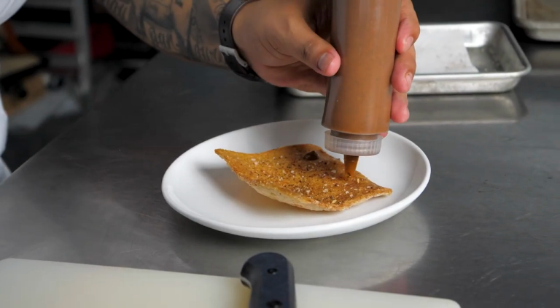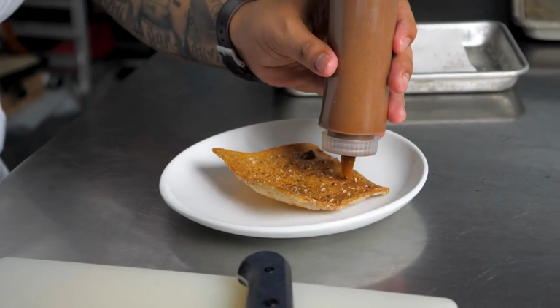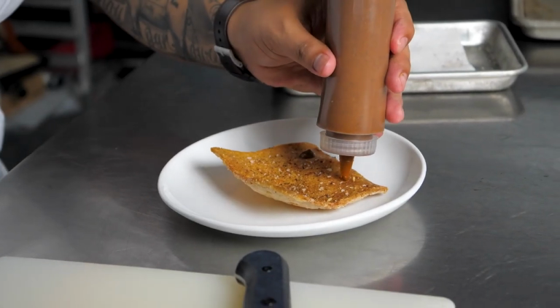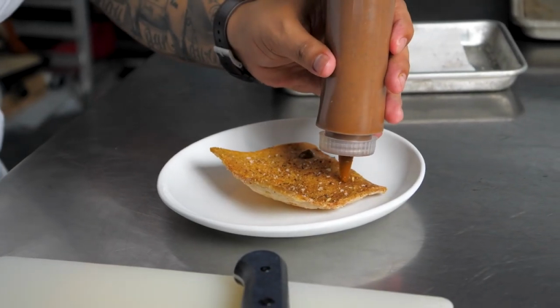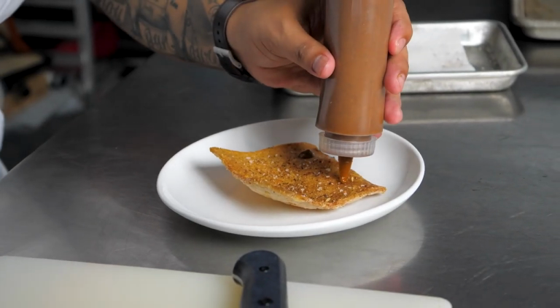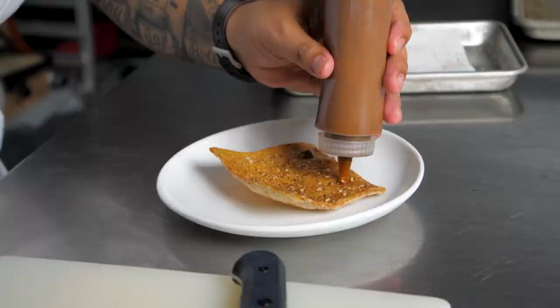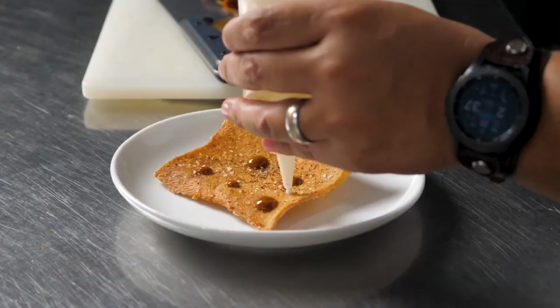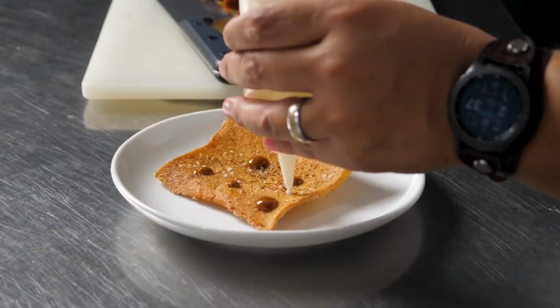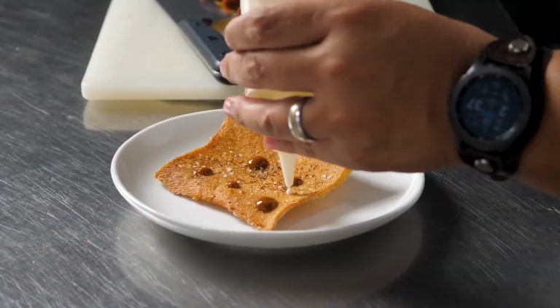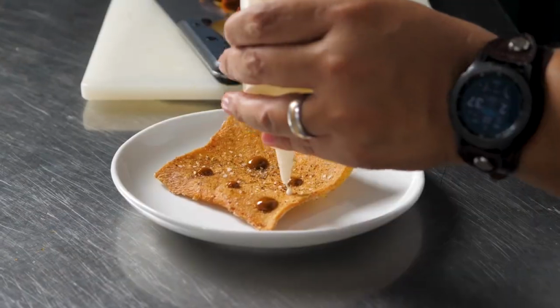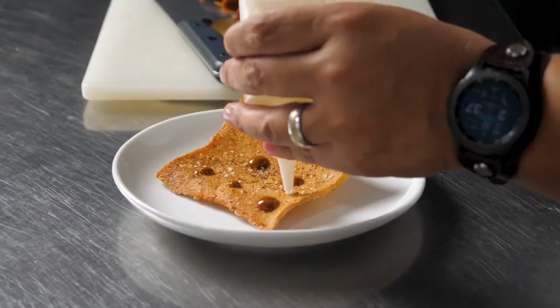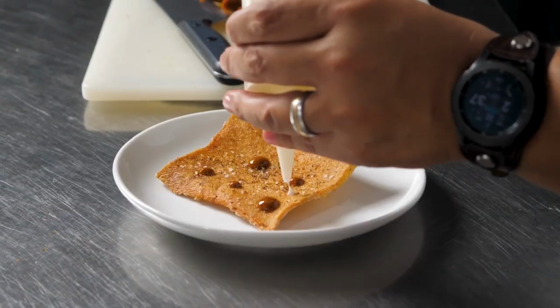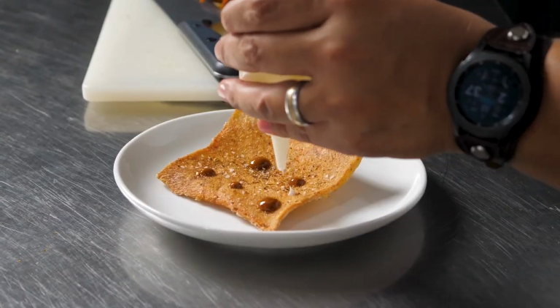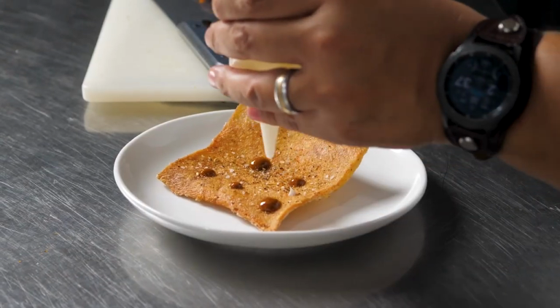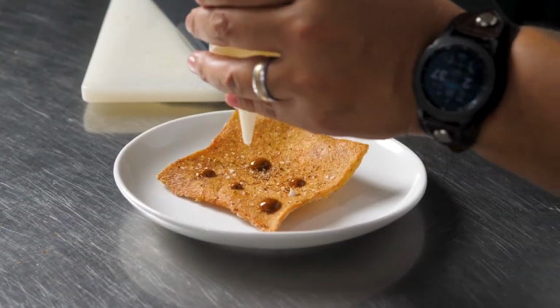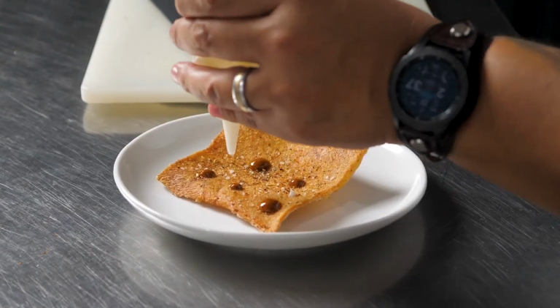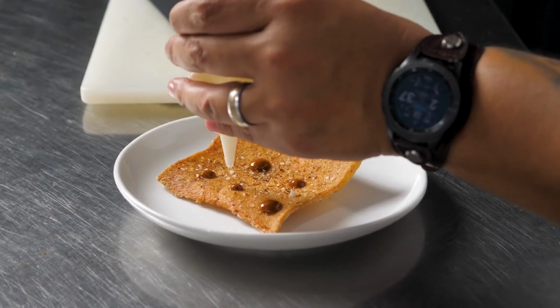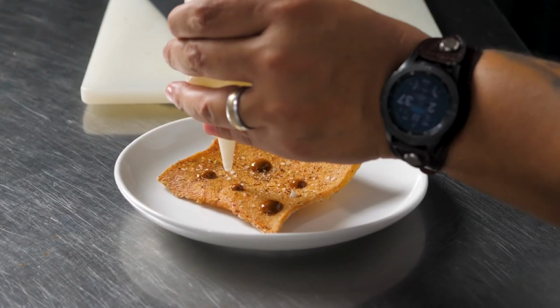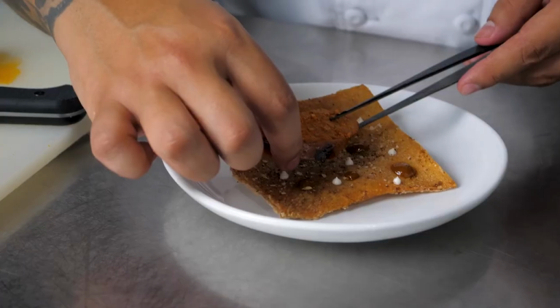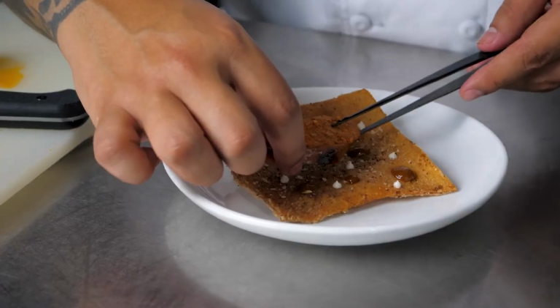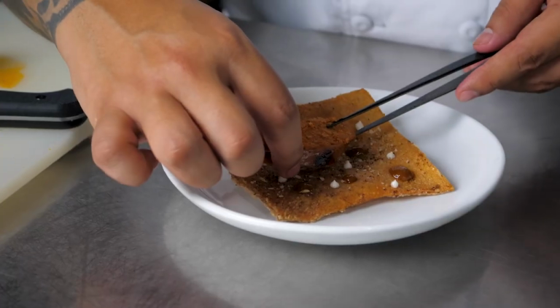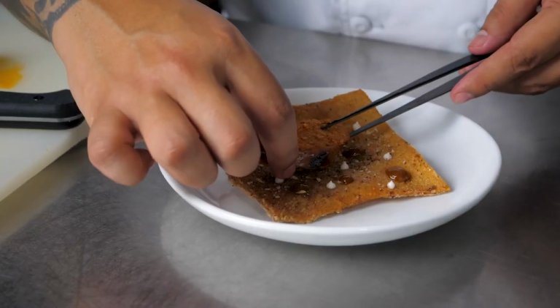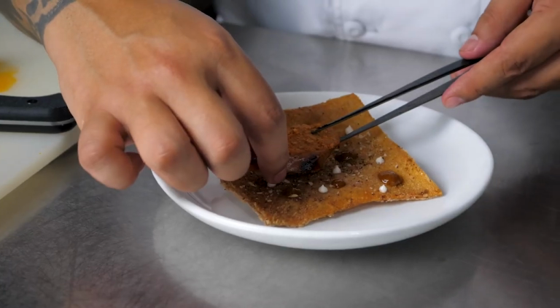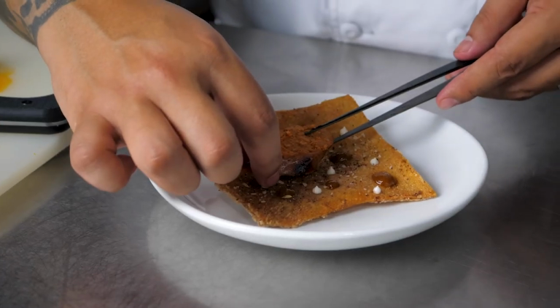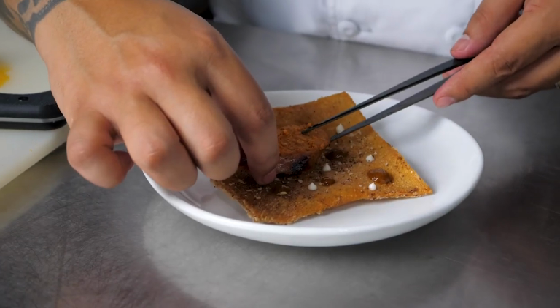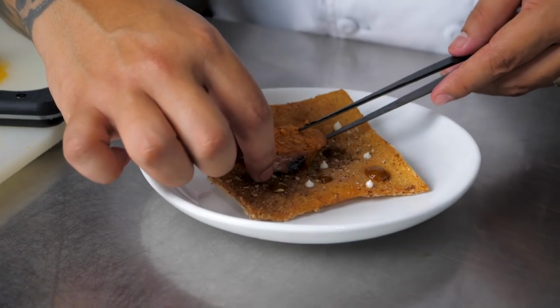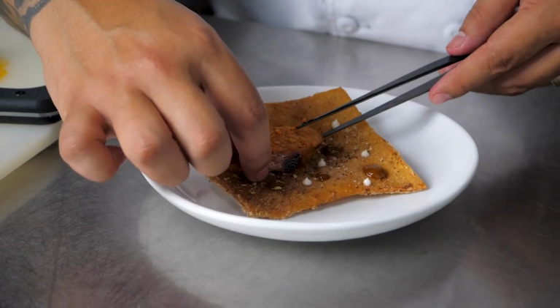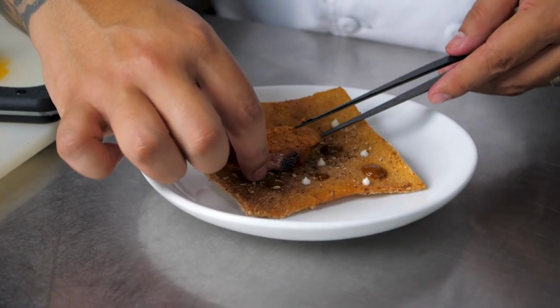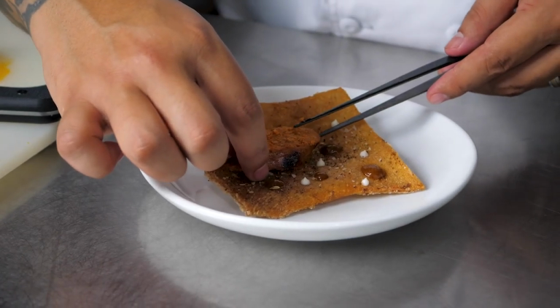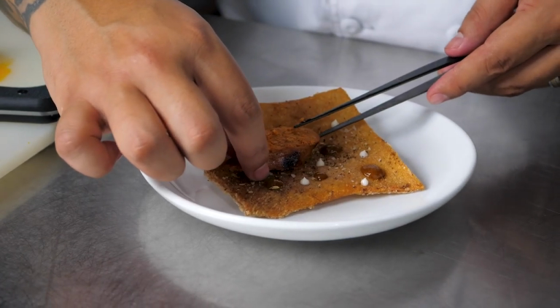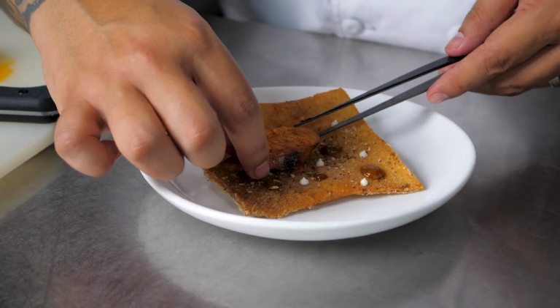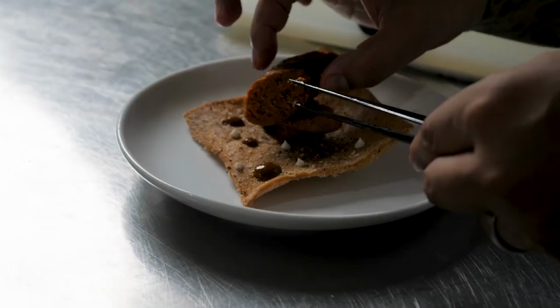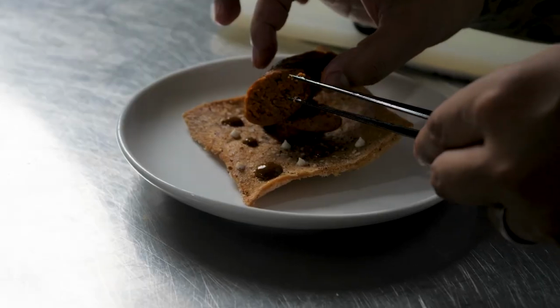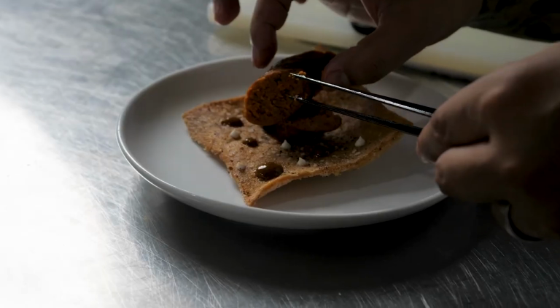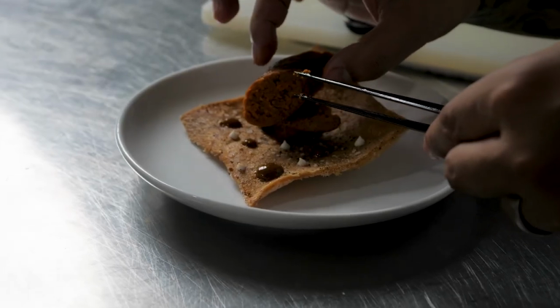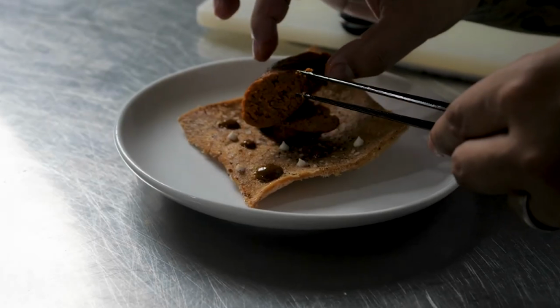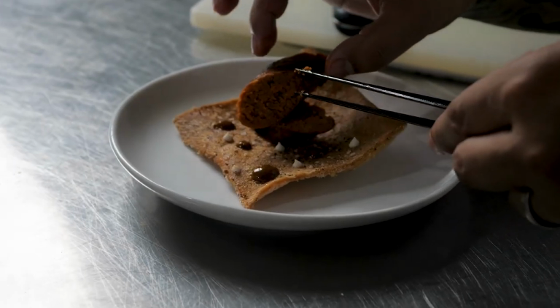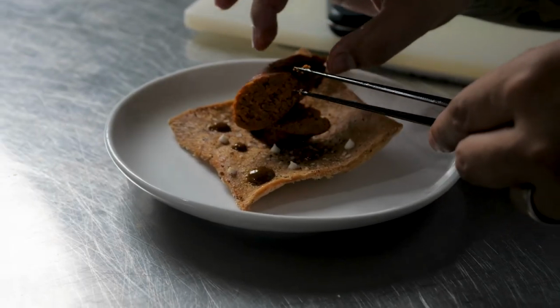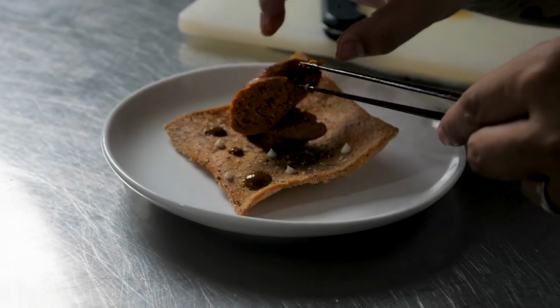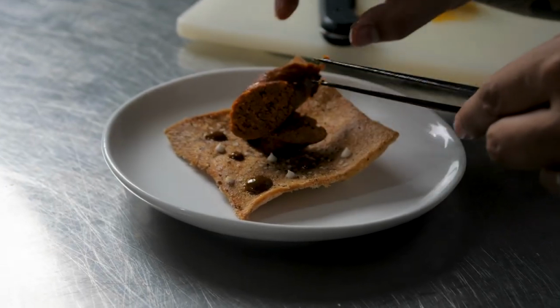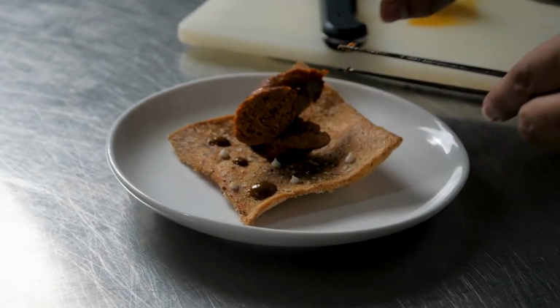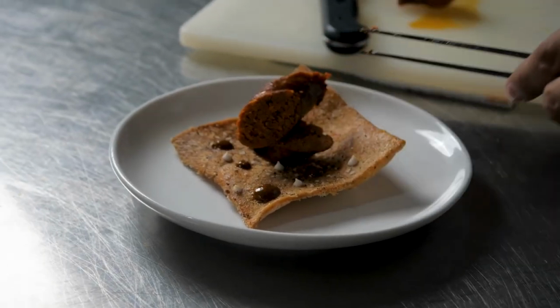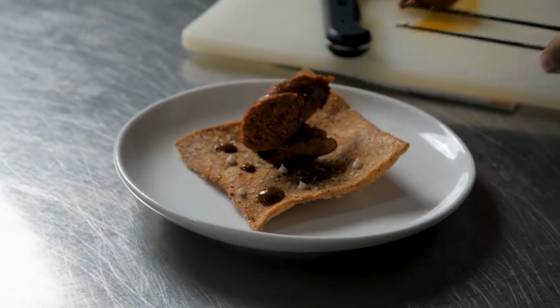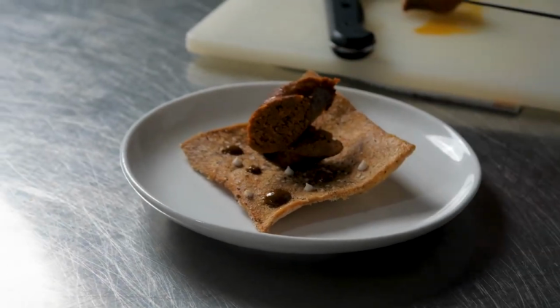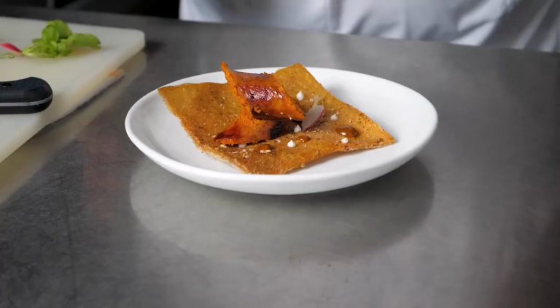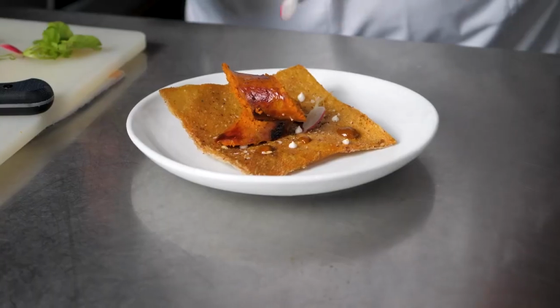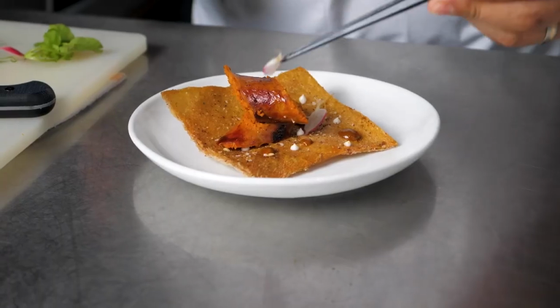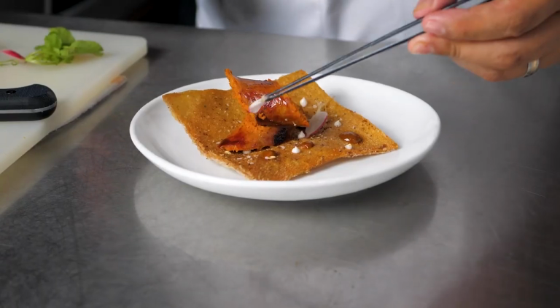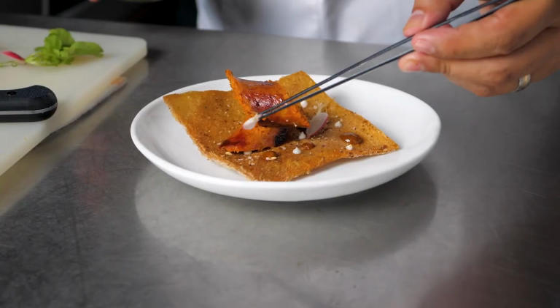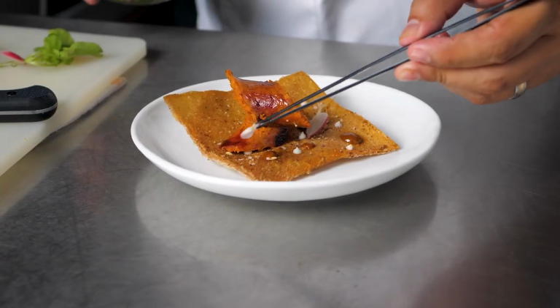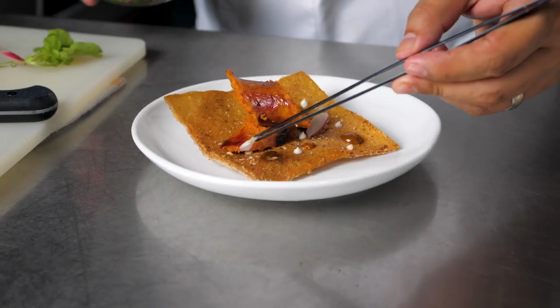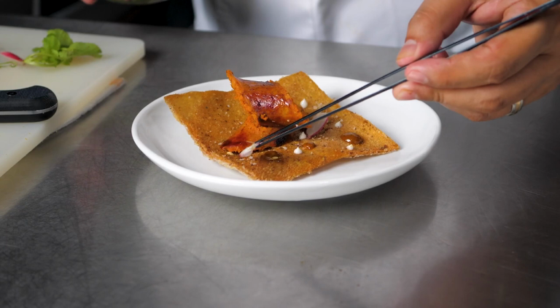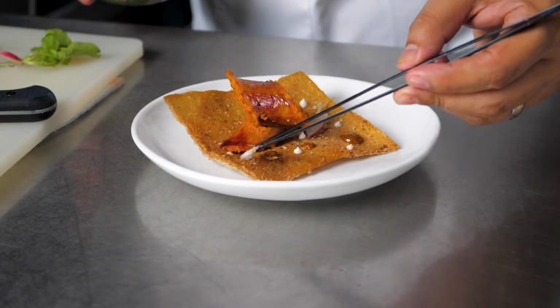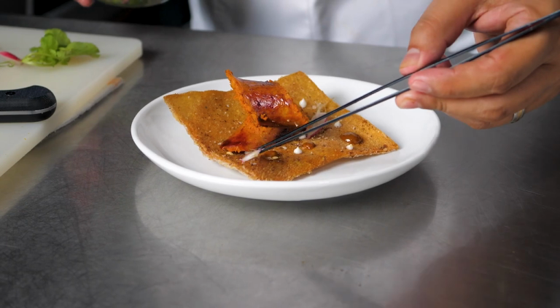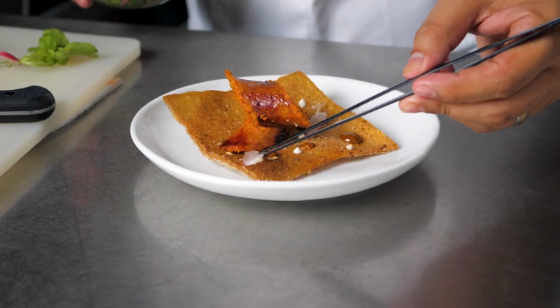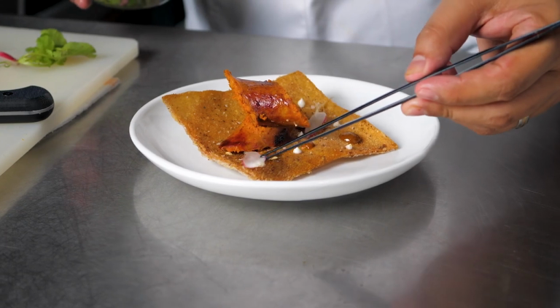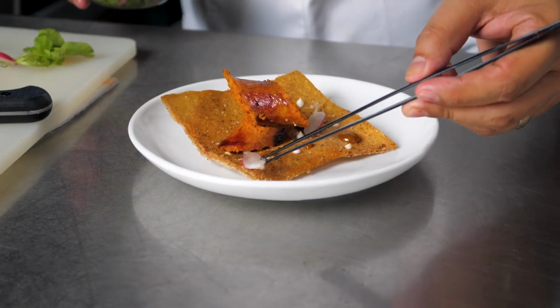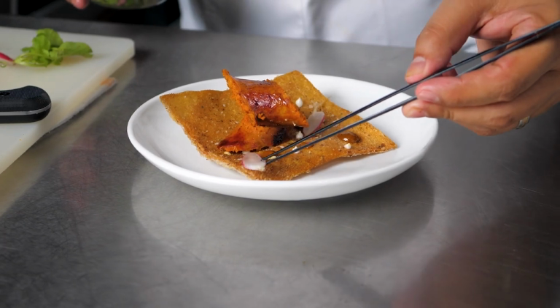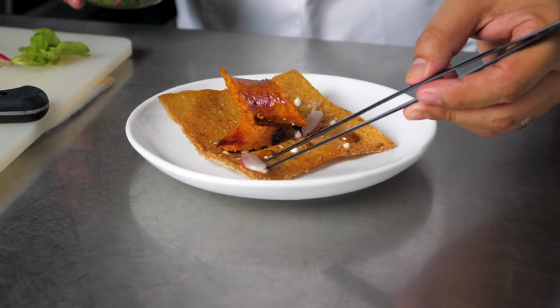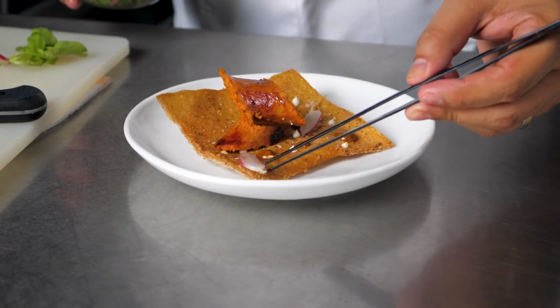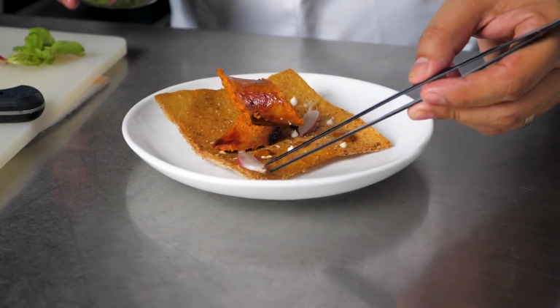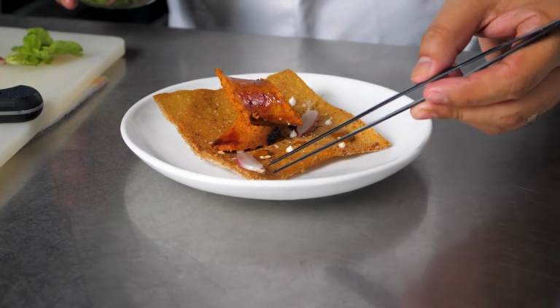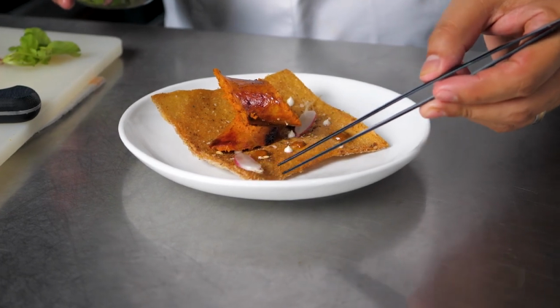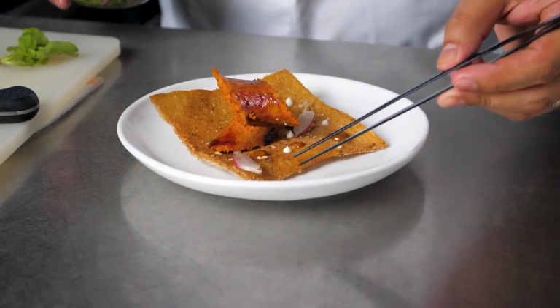I paired the chorizo with an ancho orange sauce and crema amarga. The flavors work — a sensational combination that works very well.